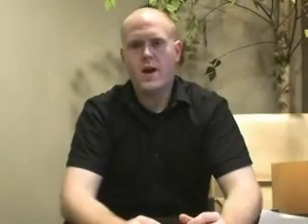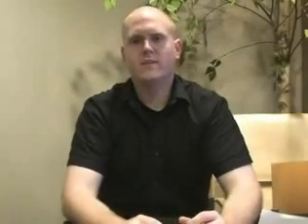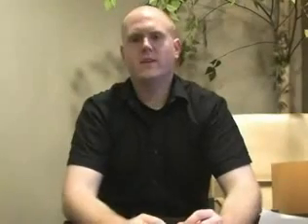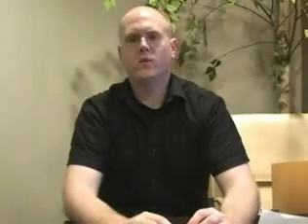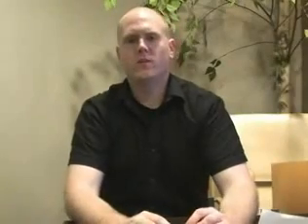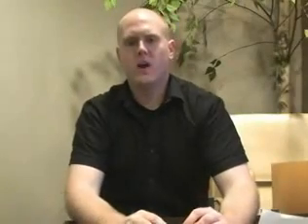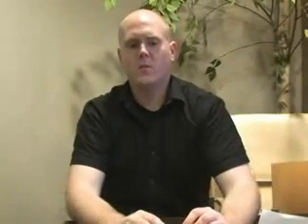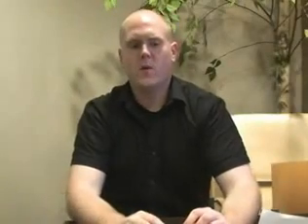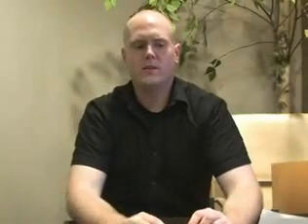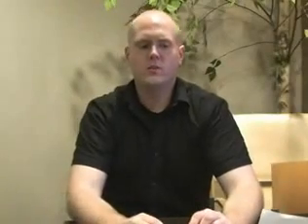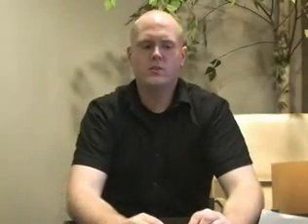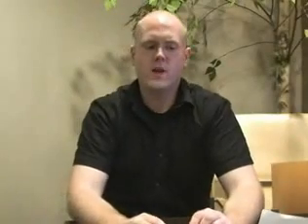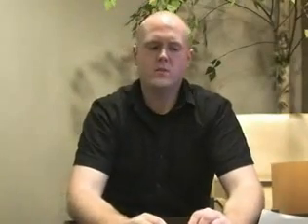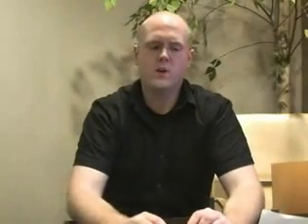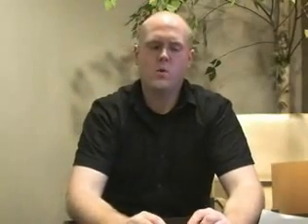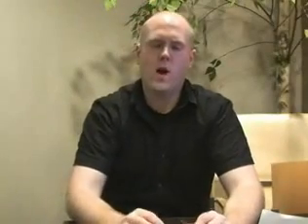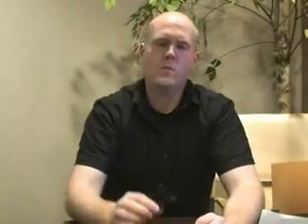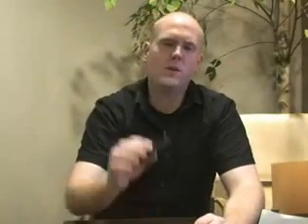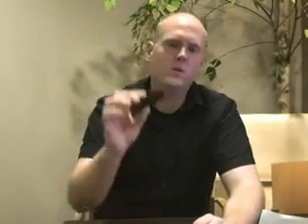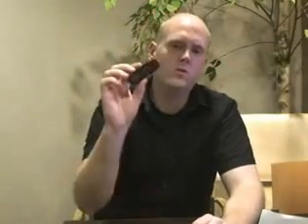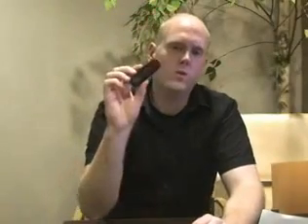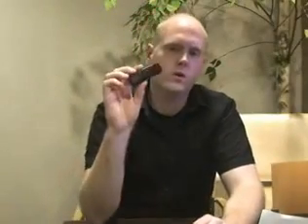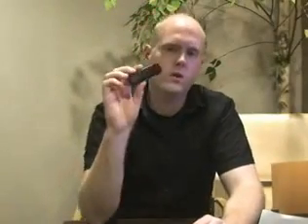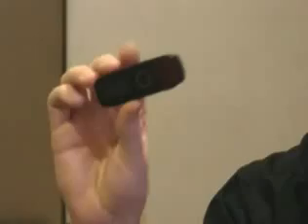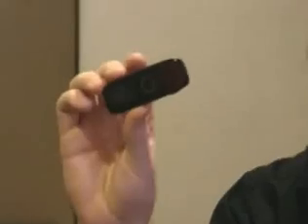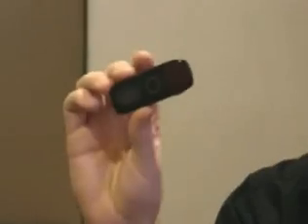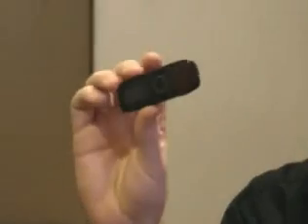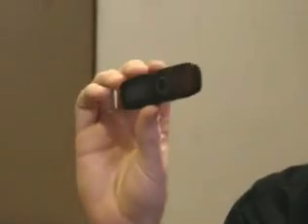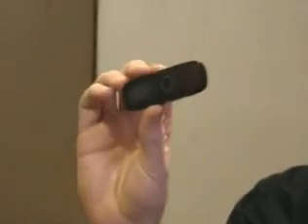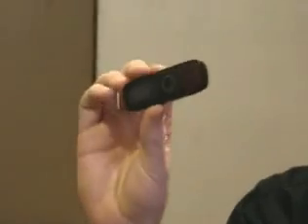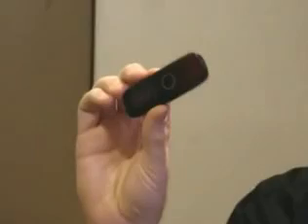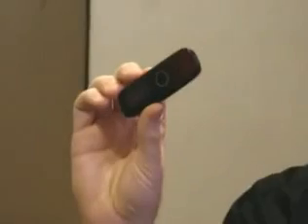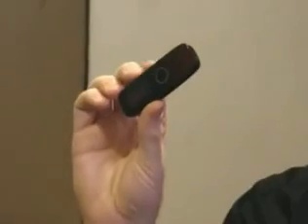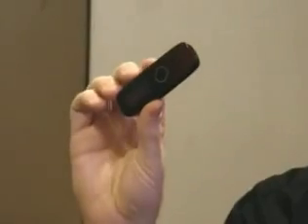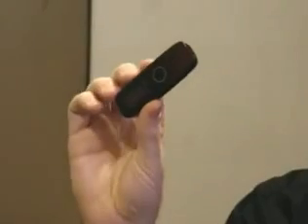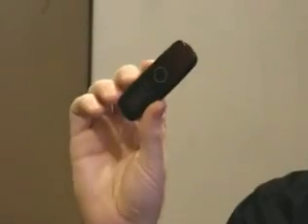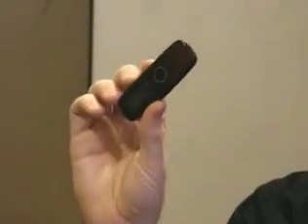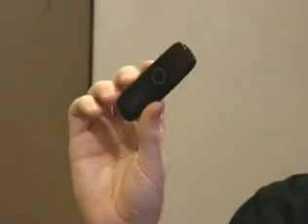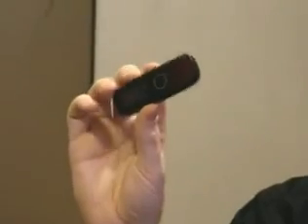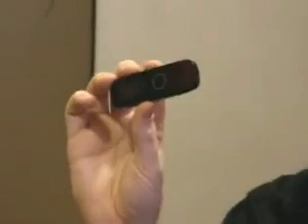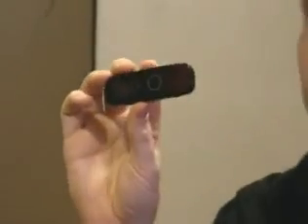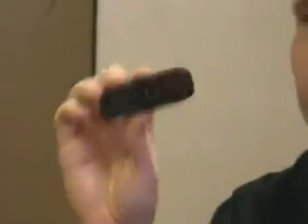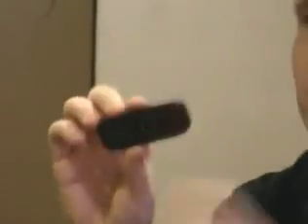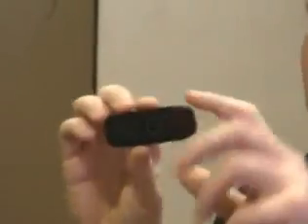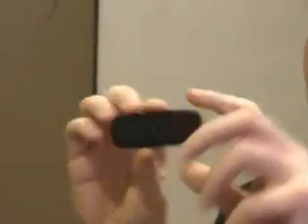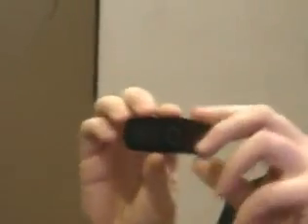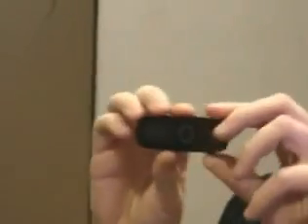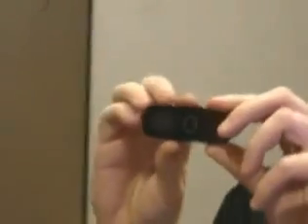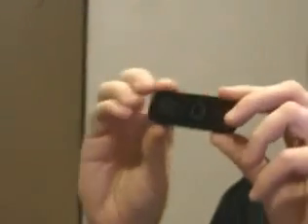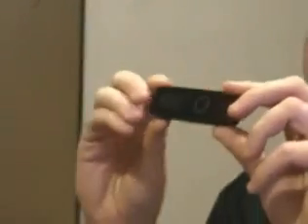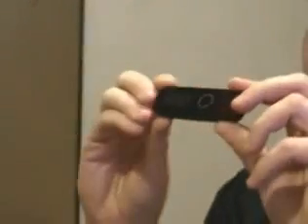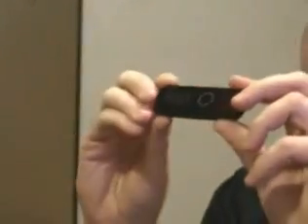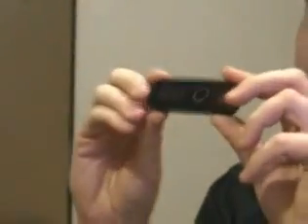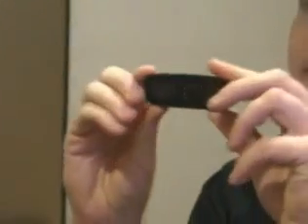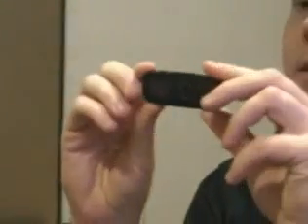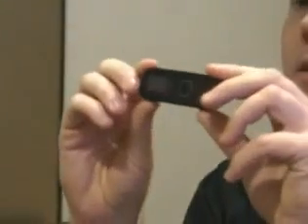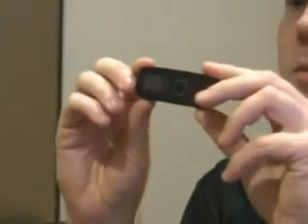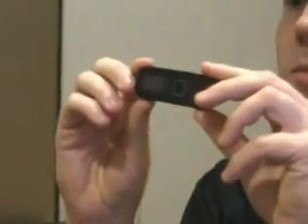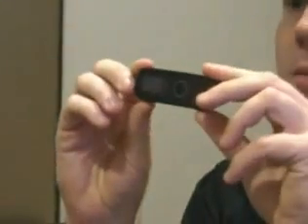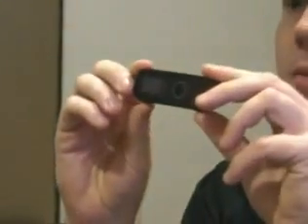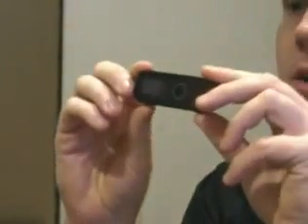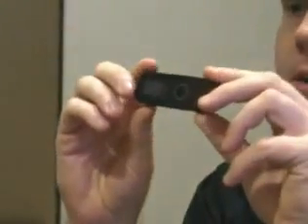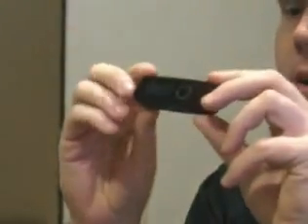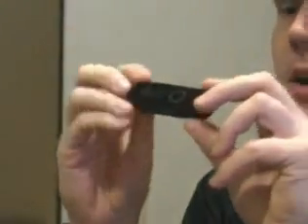Hi. Today we're going to talk about the new Samsung YP-U4. It's an upgrade from the YP-U3 if you remember that one. This is kind of like its big brother.